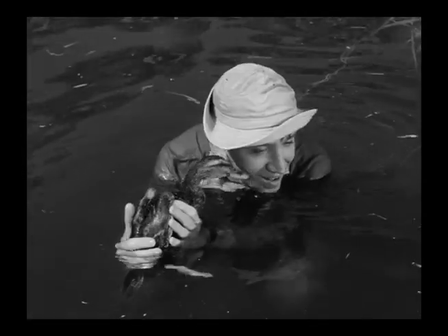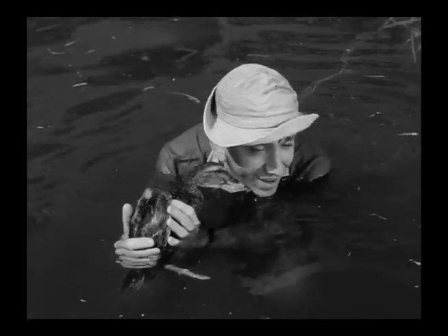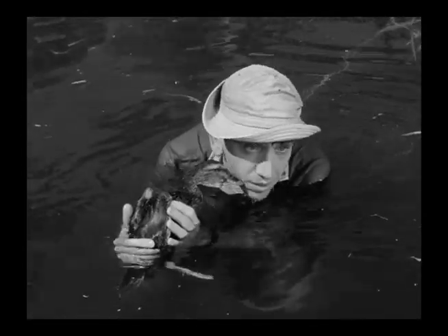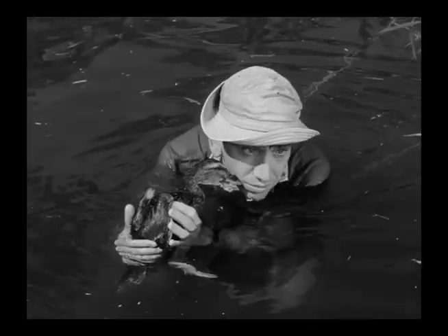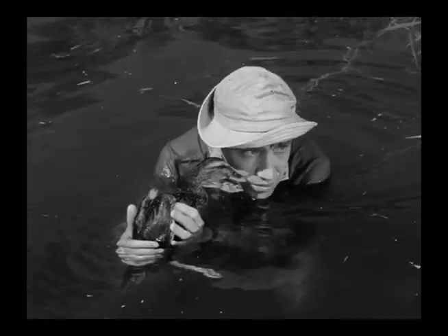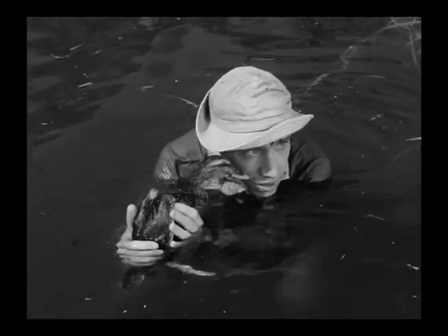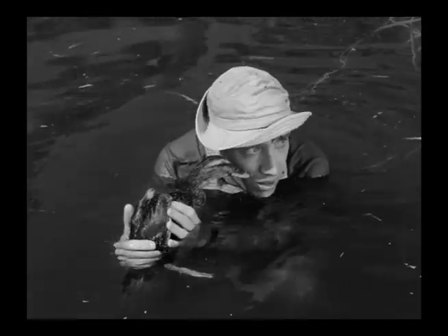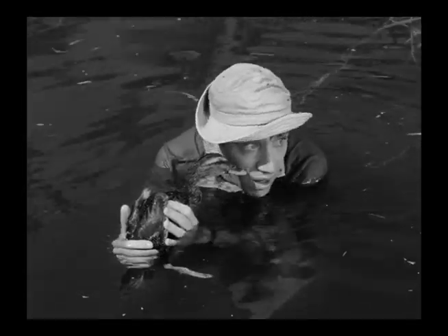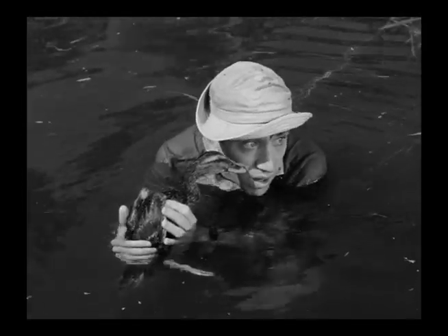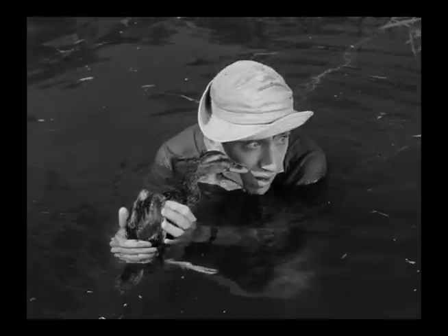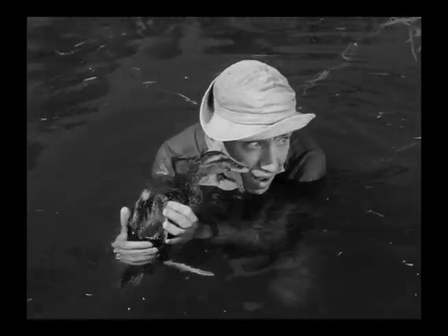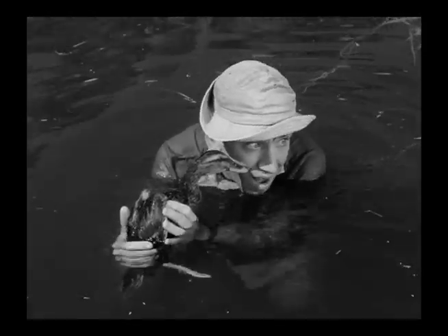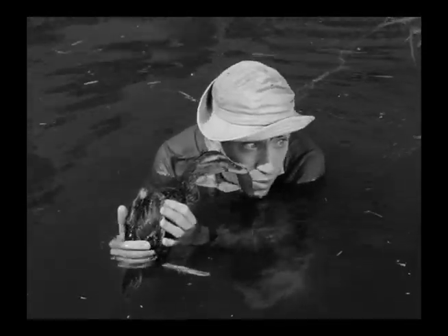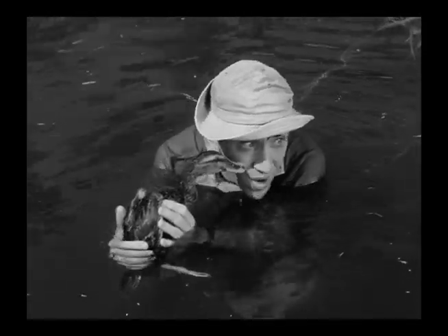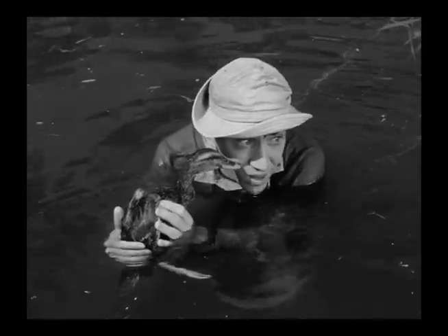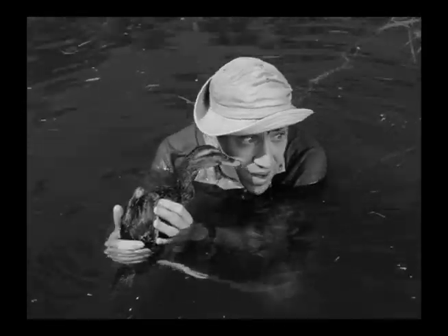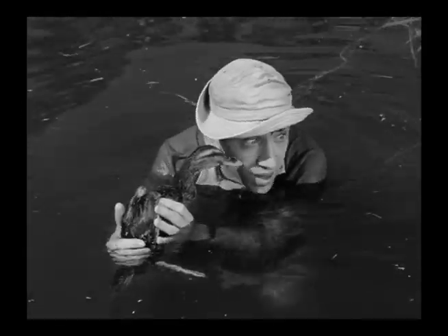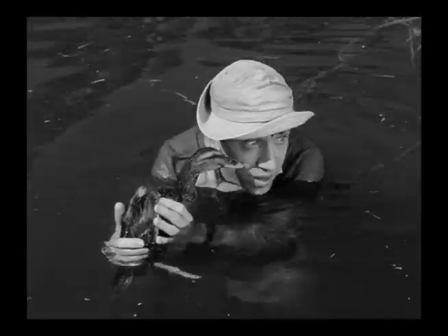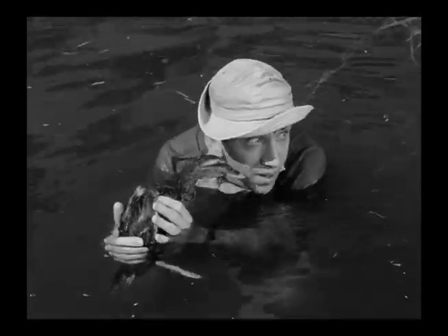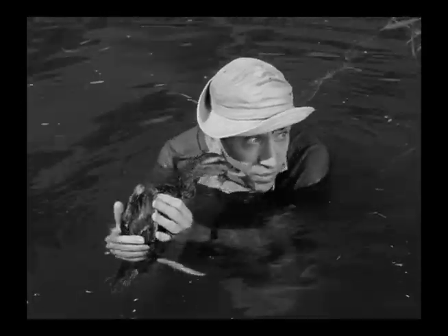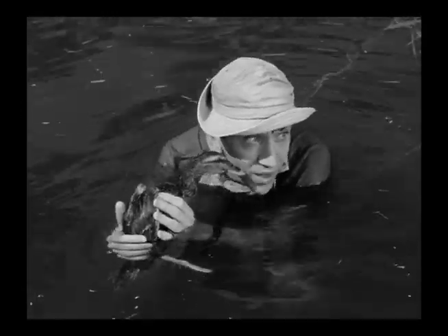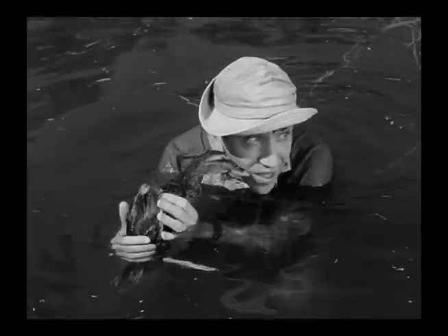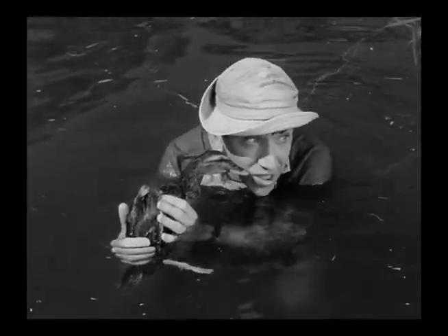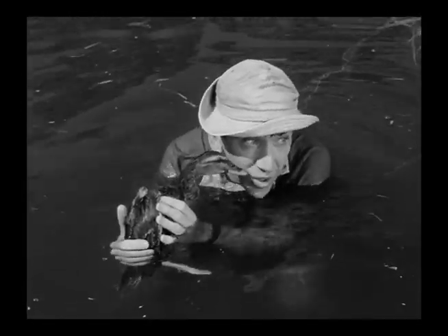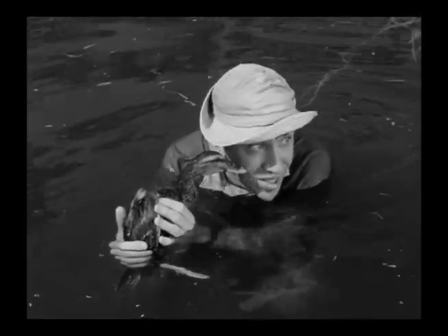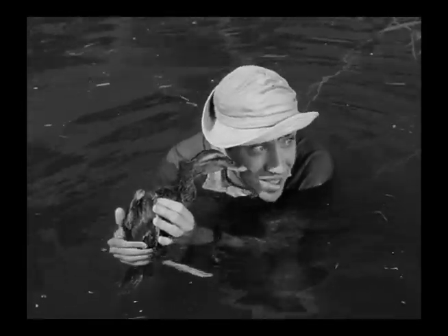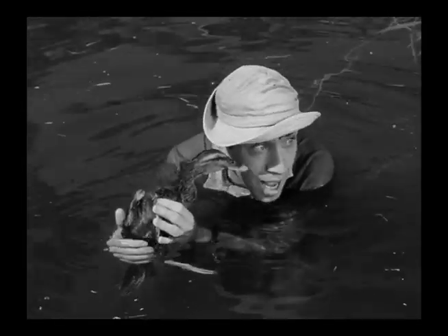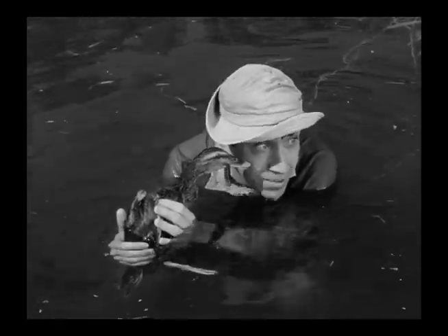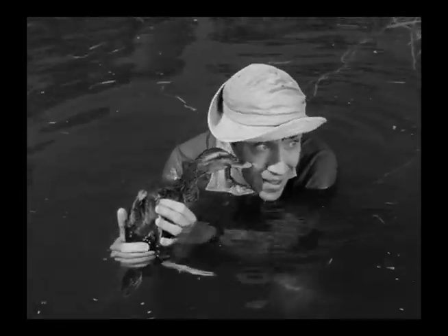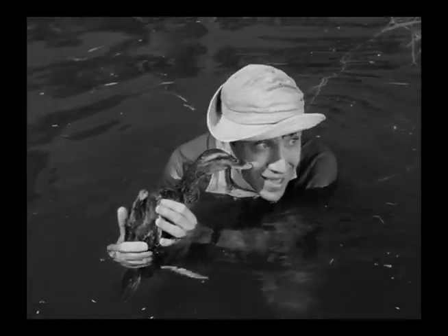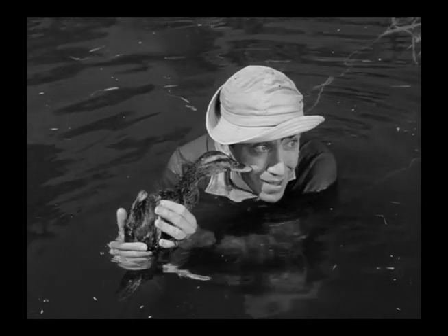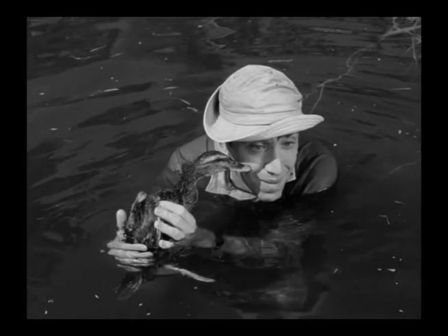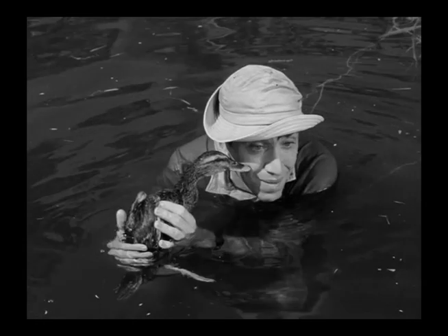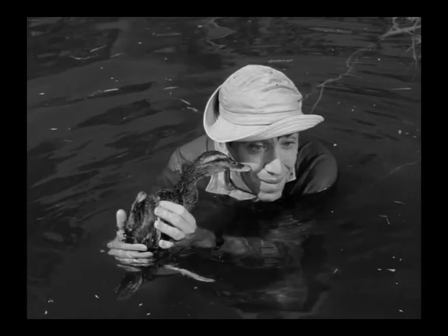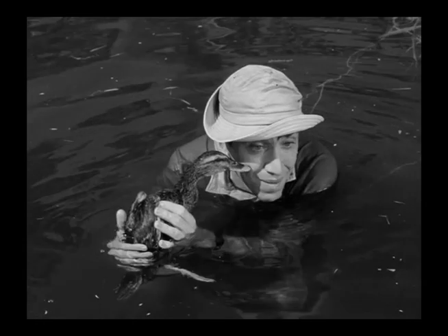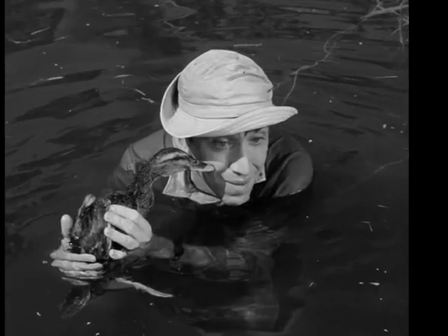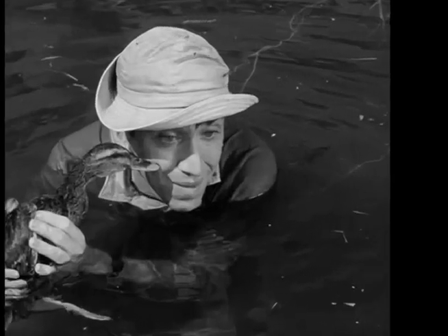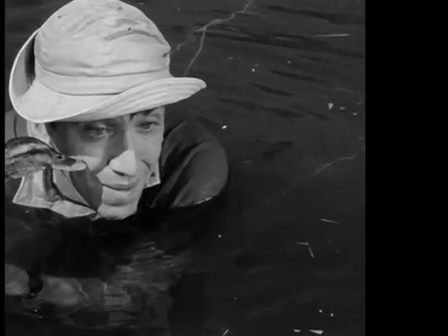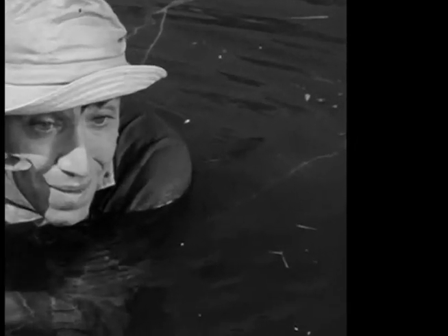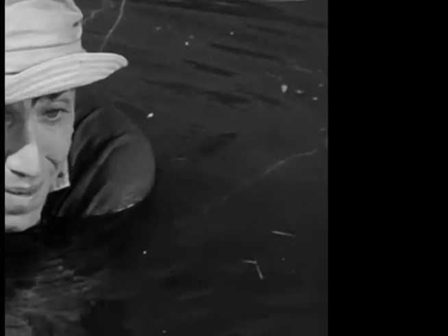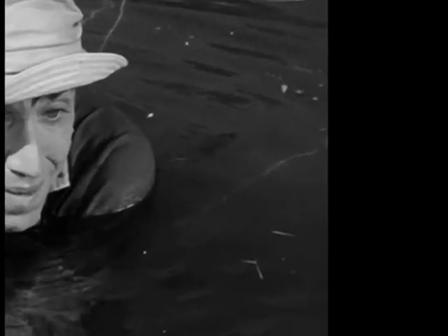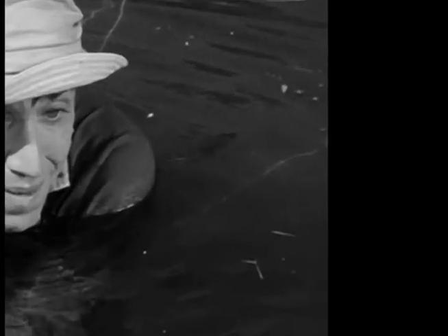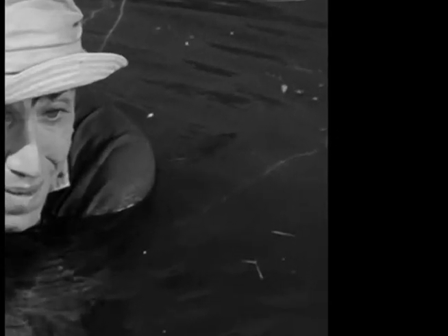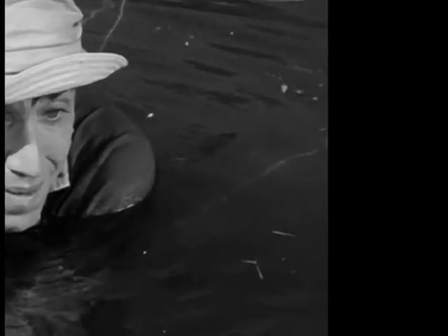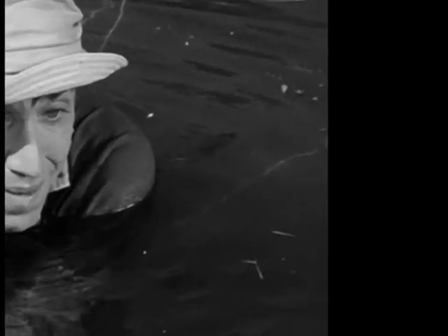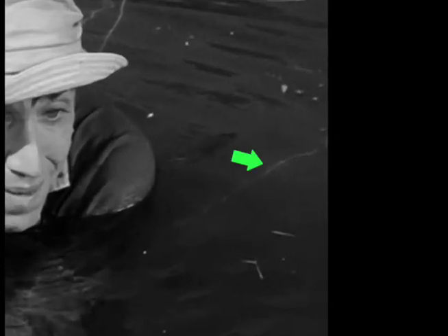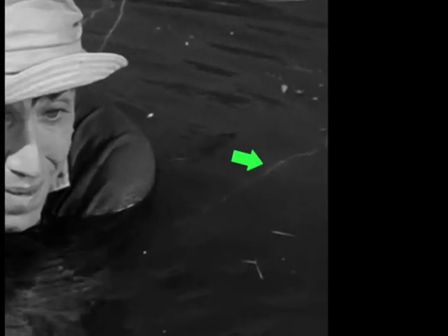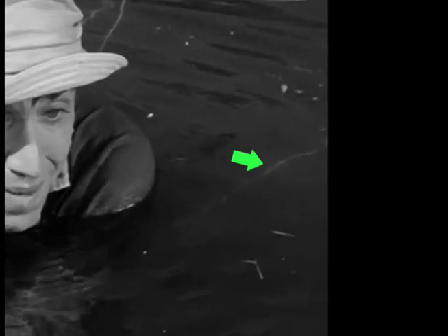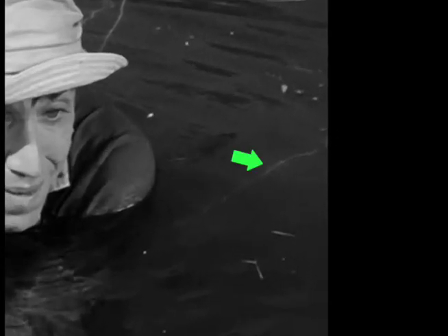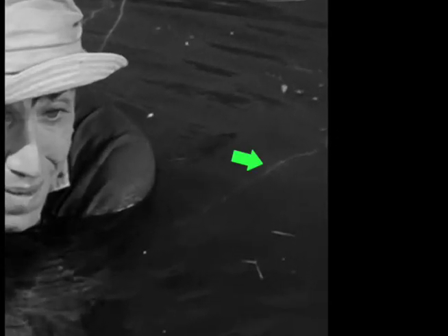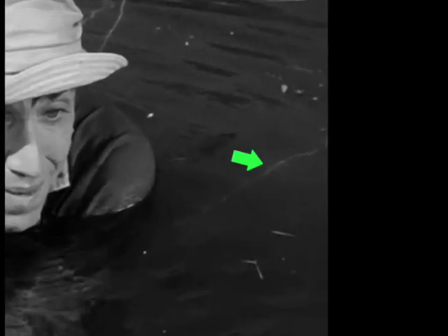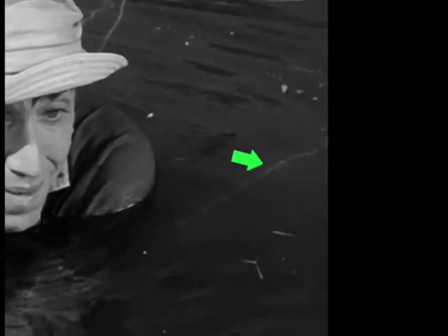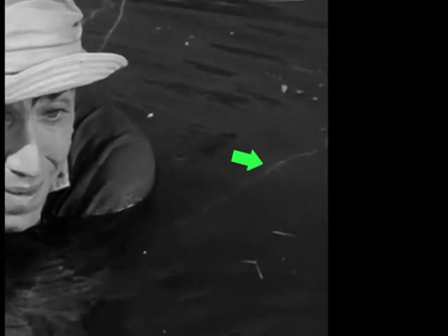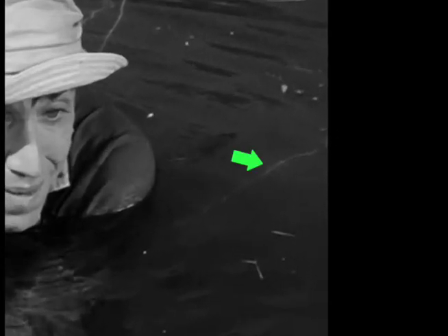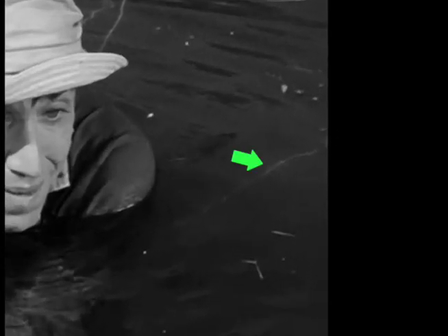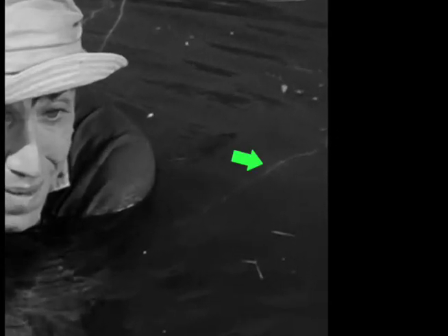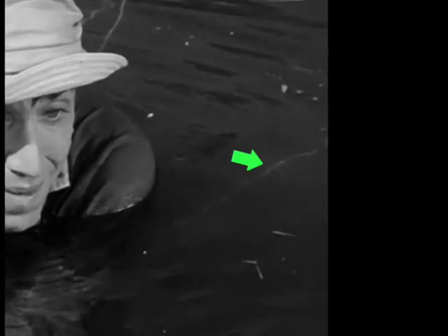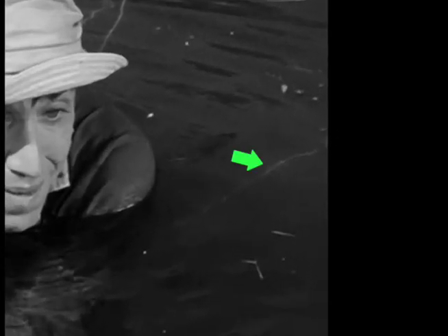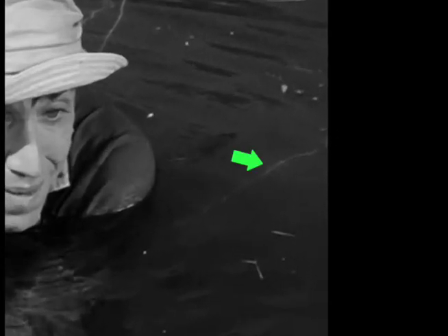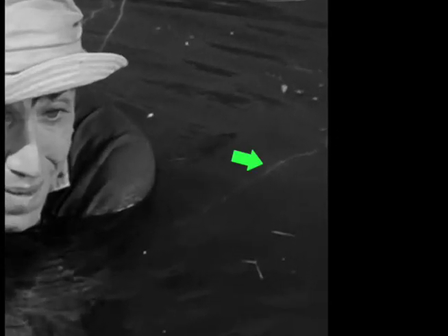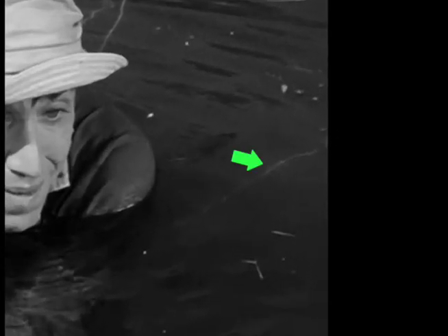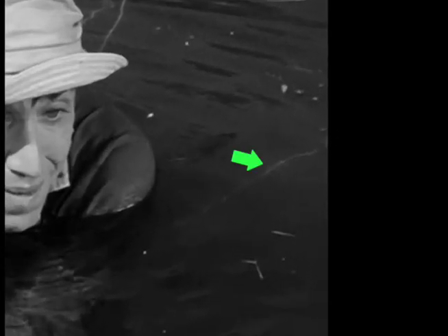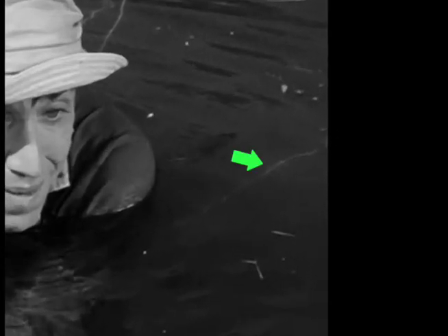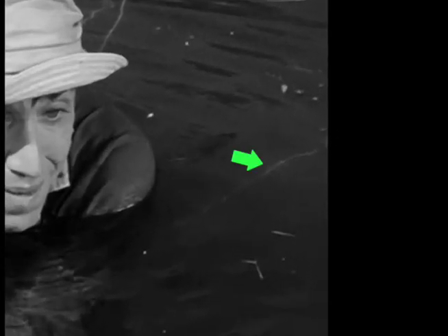And this is more than likely the string again. It's headed in the right direction, although I suppose it could be a piece of water grass.